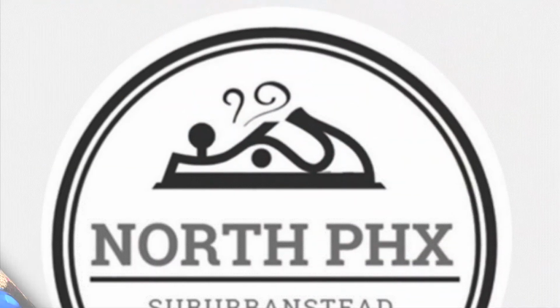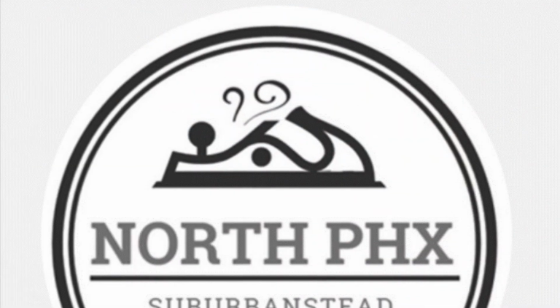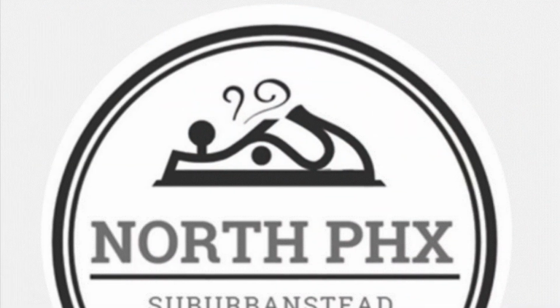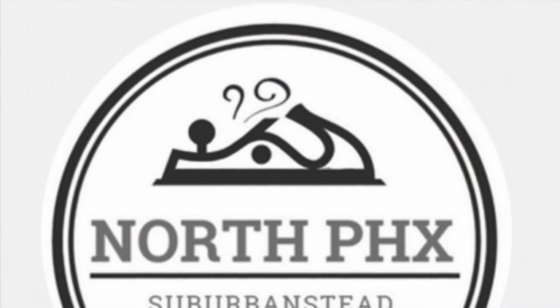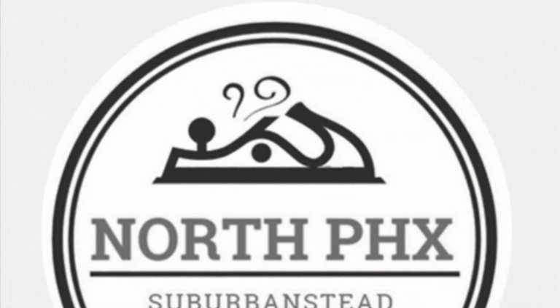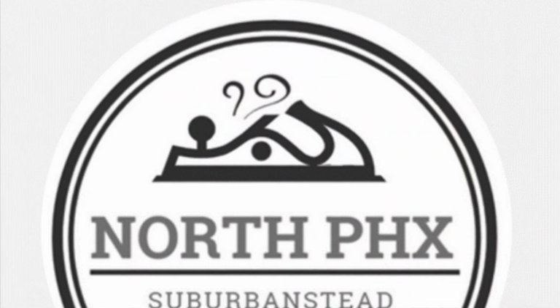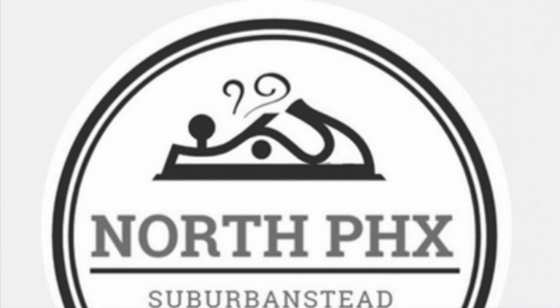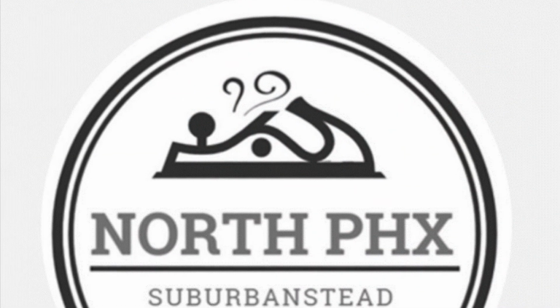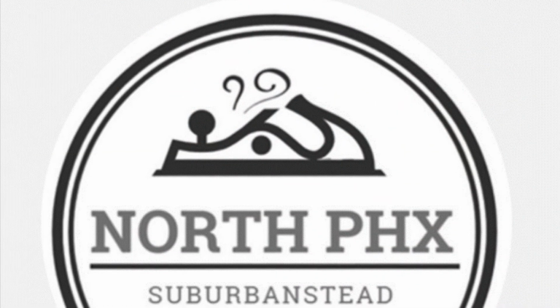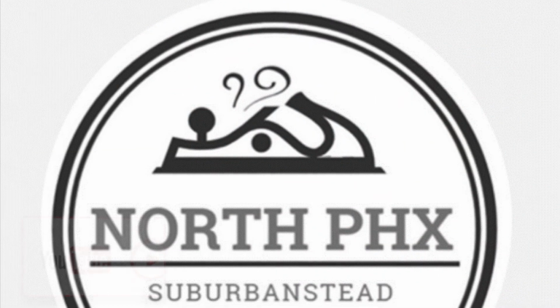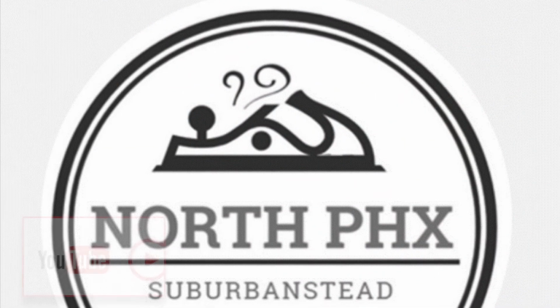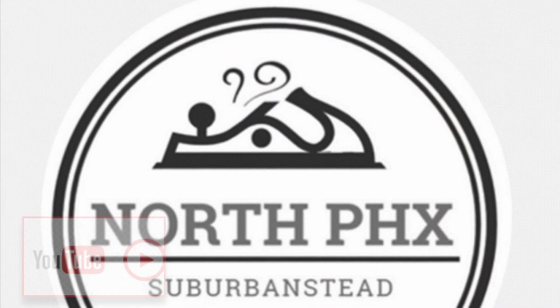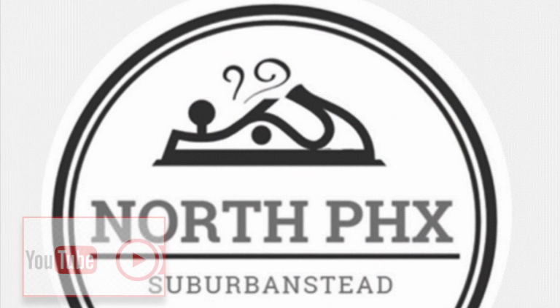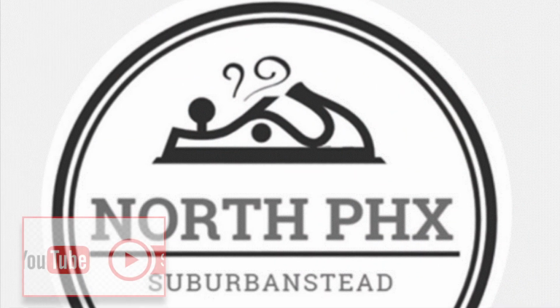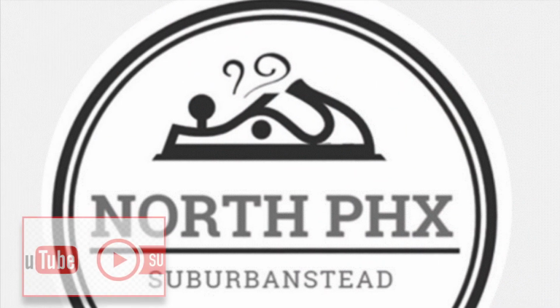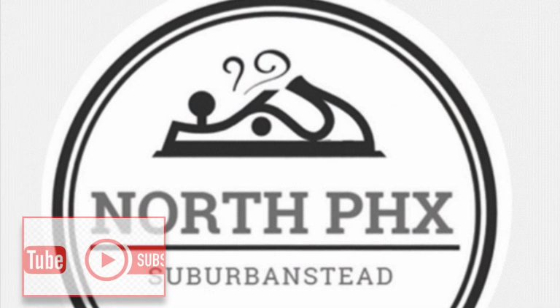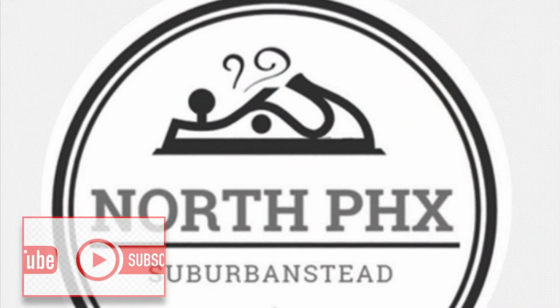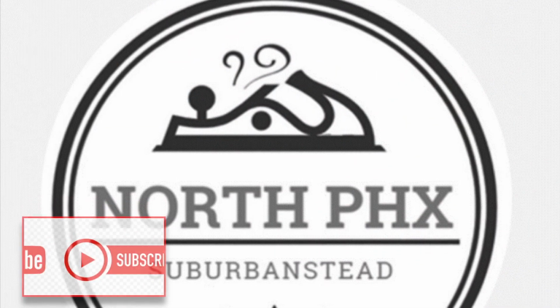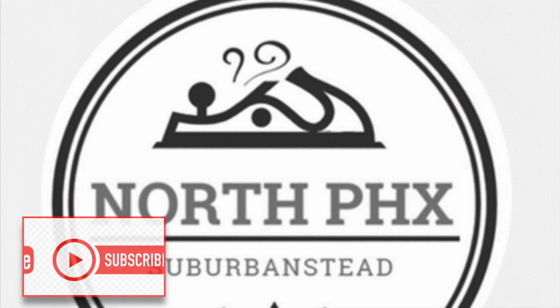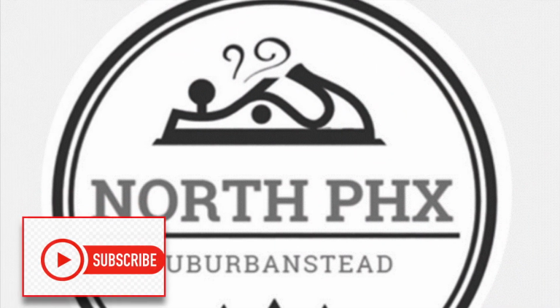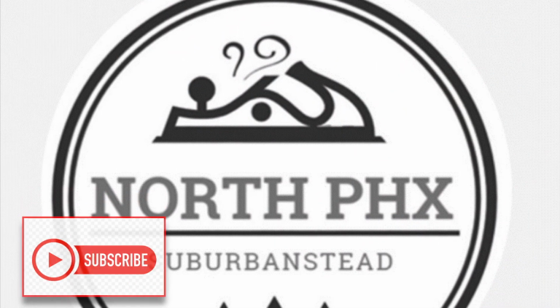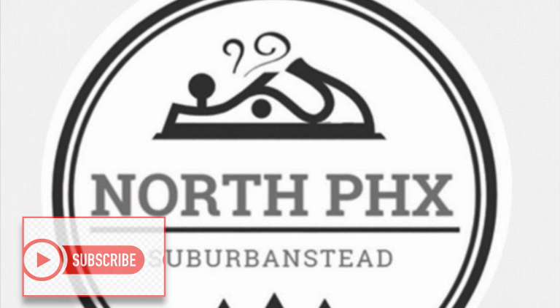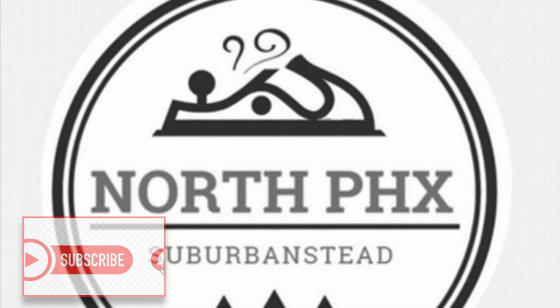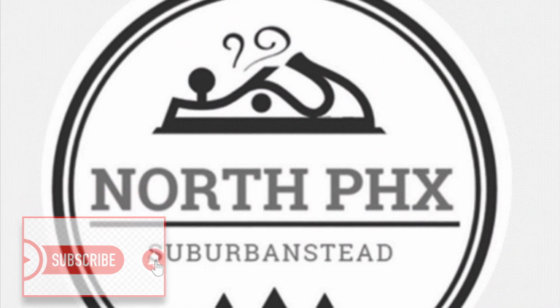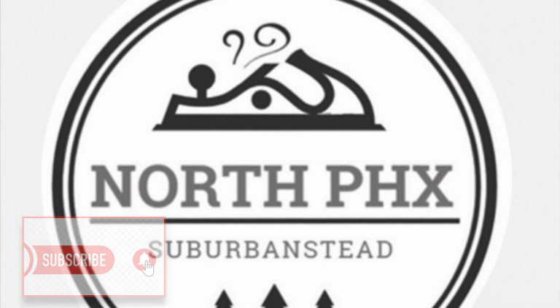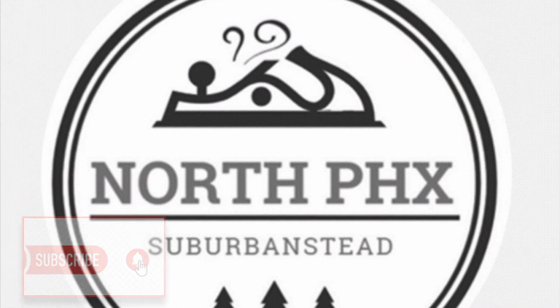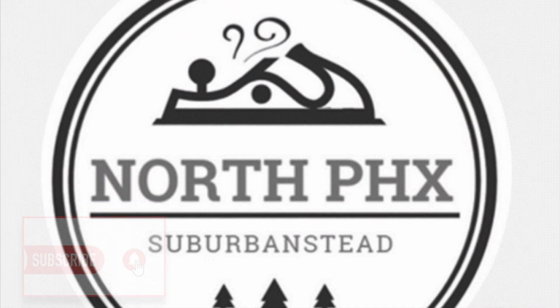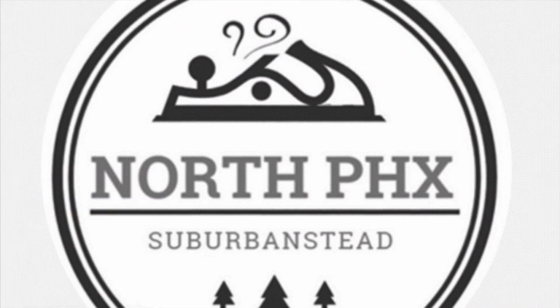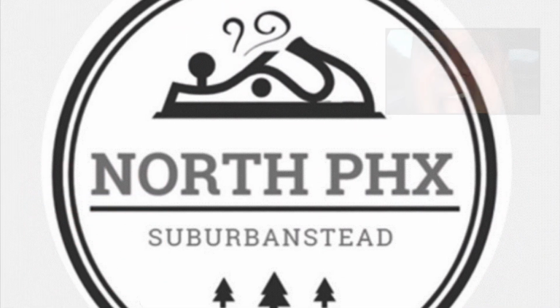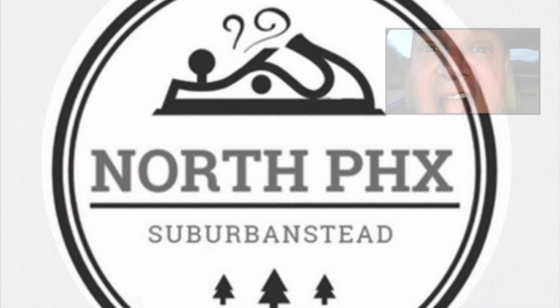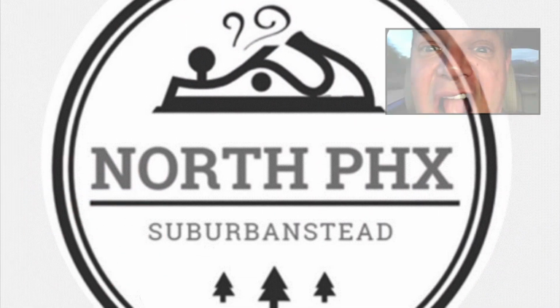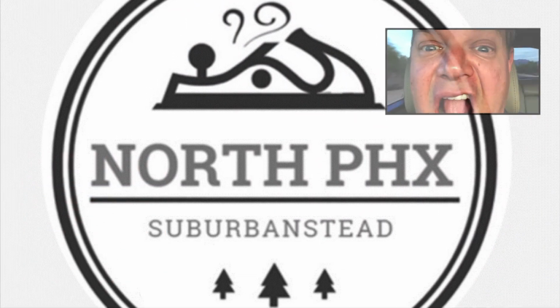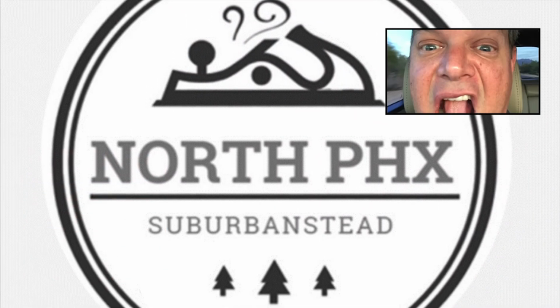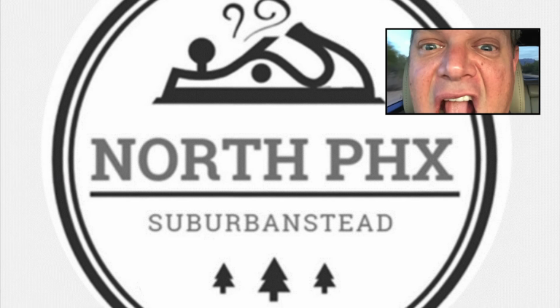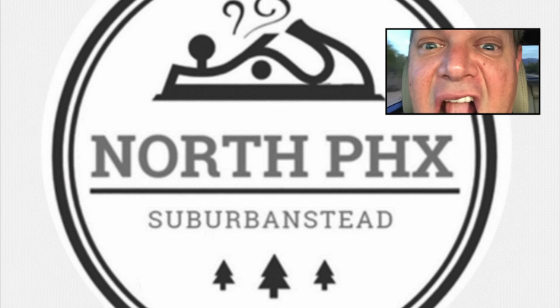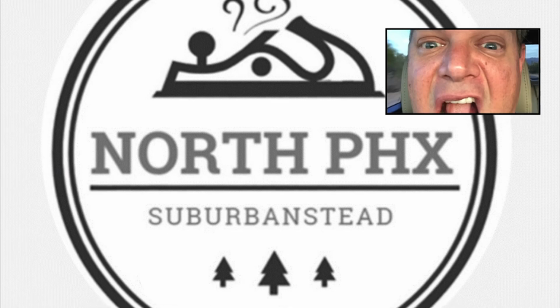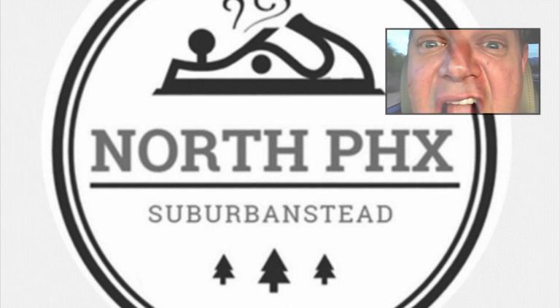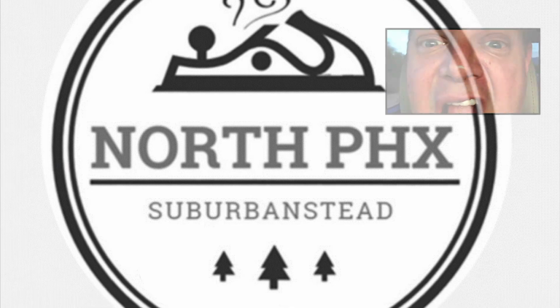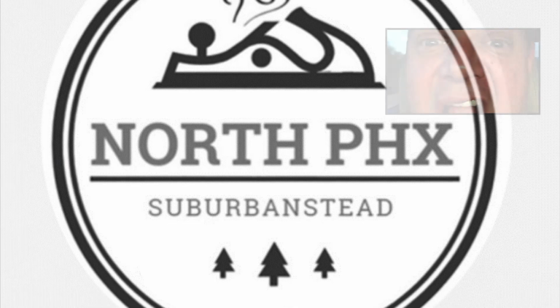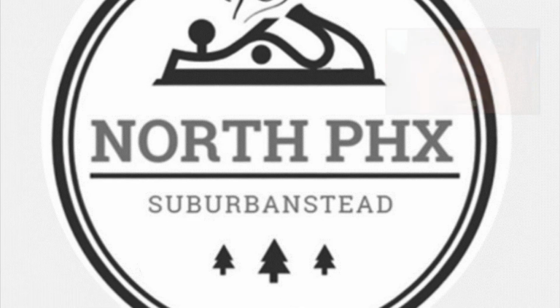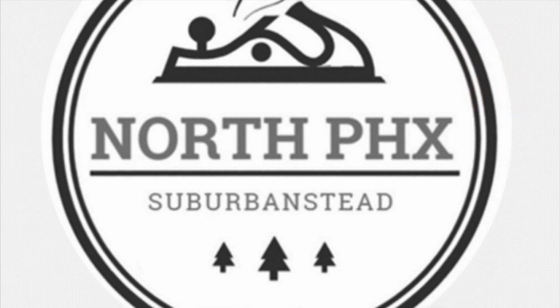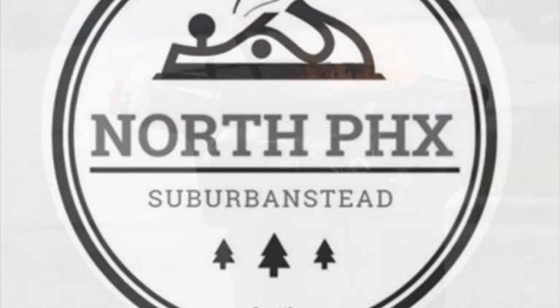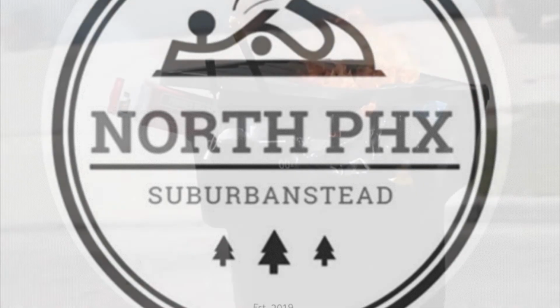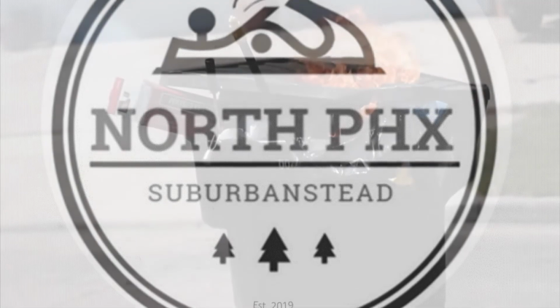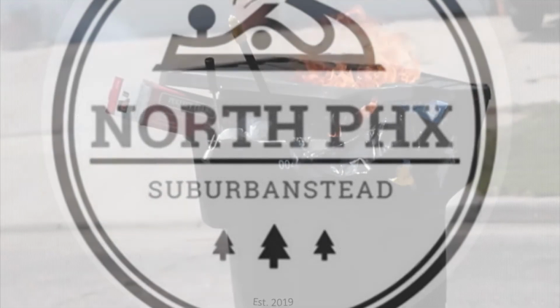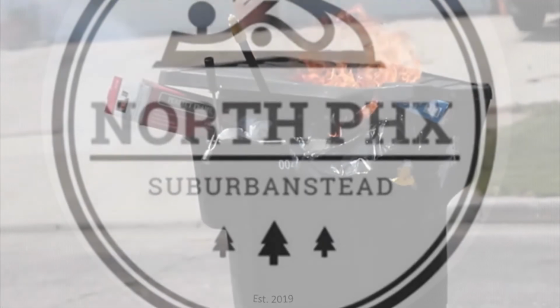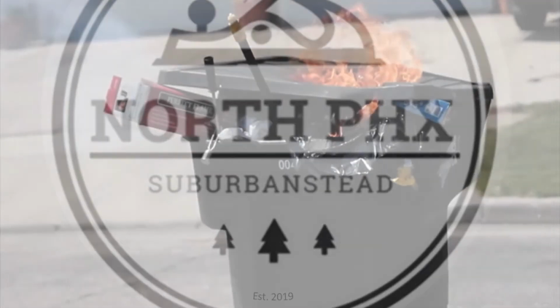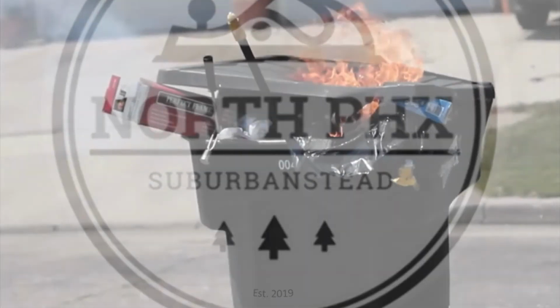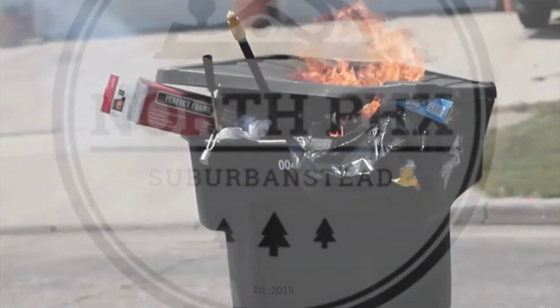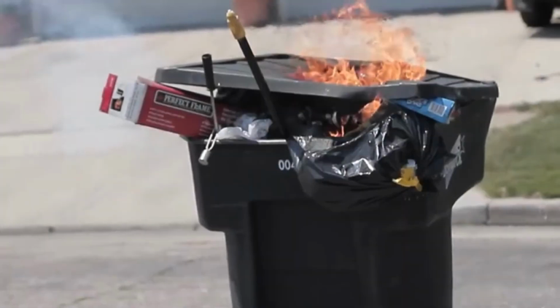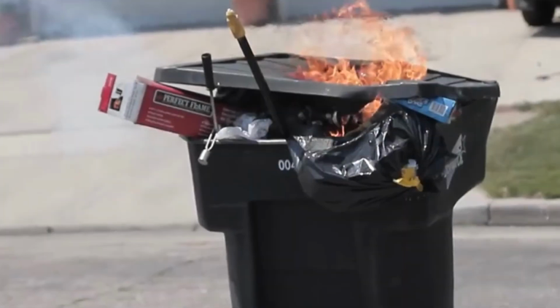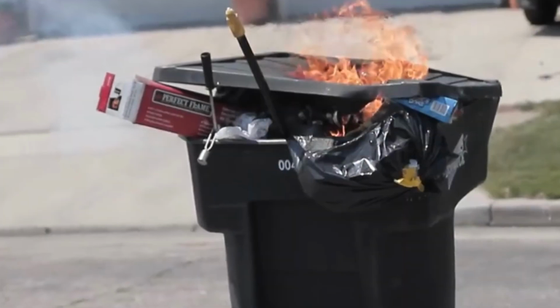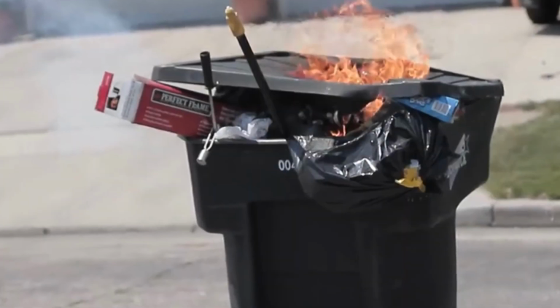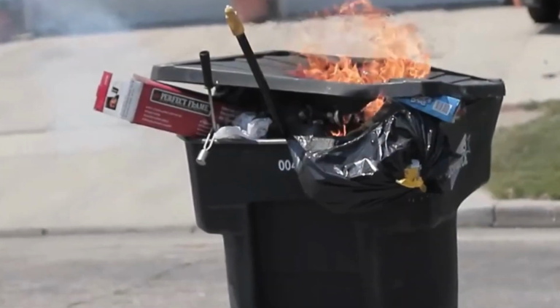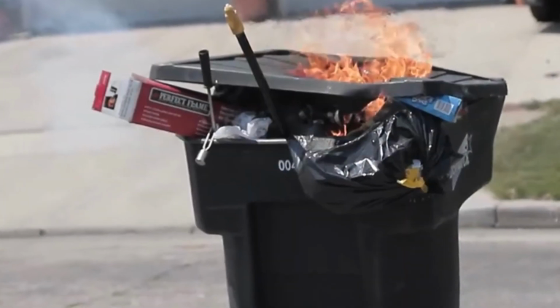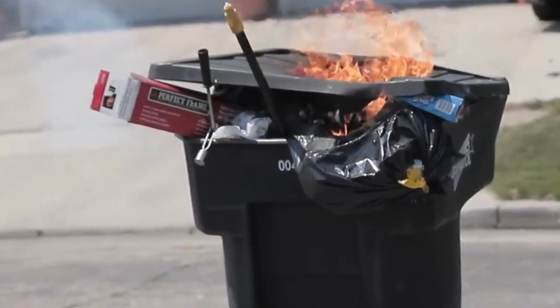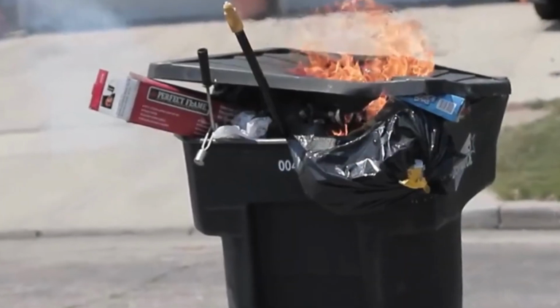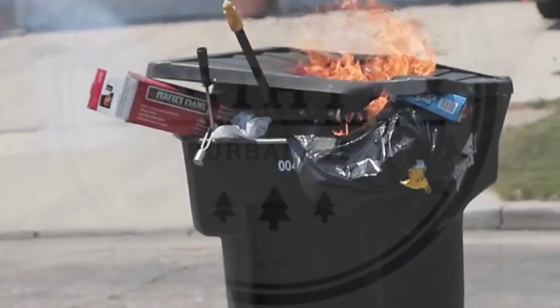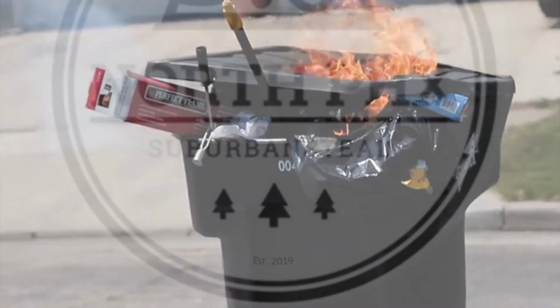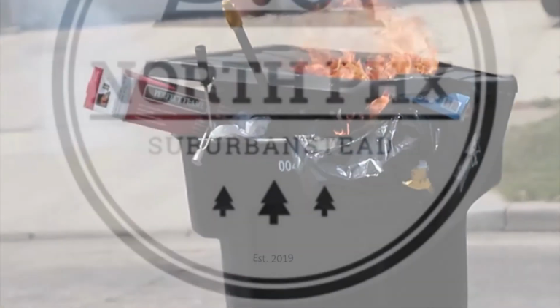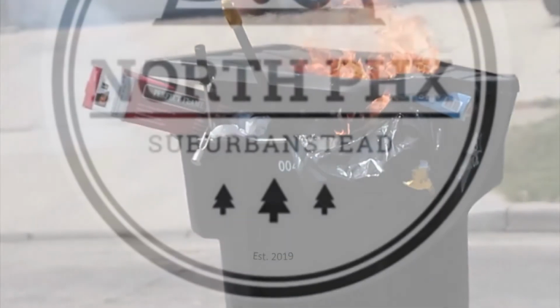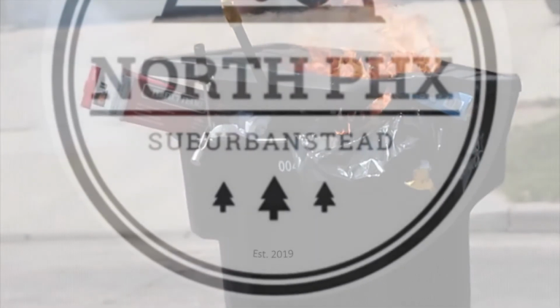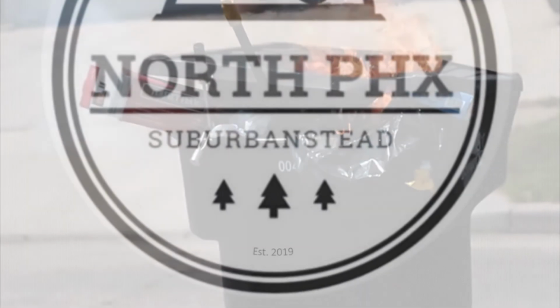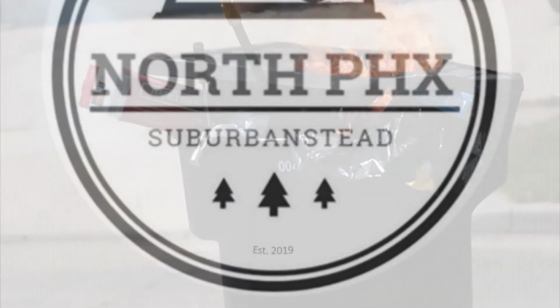Welcome to the North Phoenix Suburban Stead. My name is Rich. Spontaneous combustion is real.